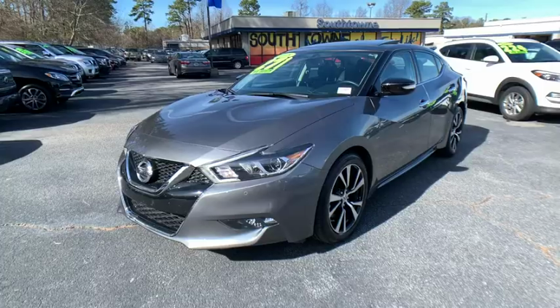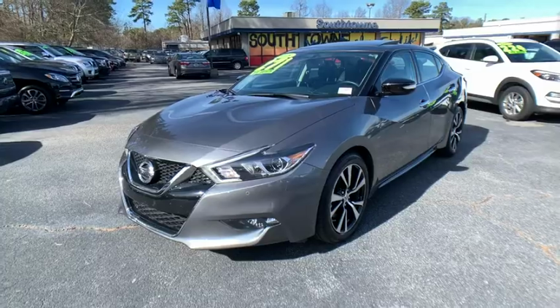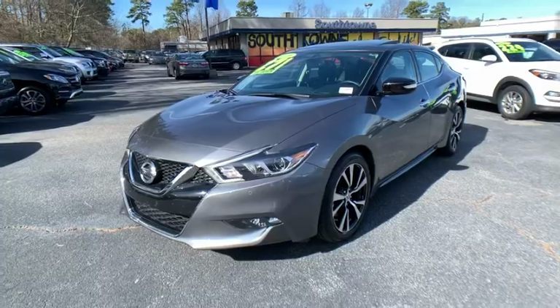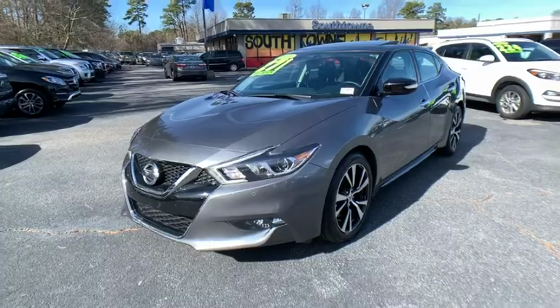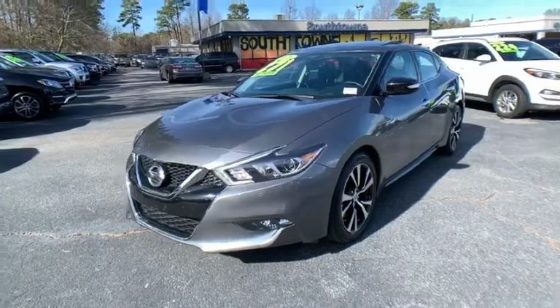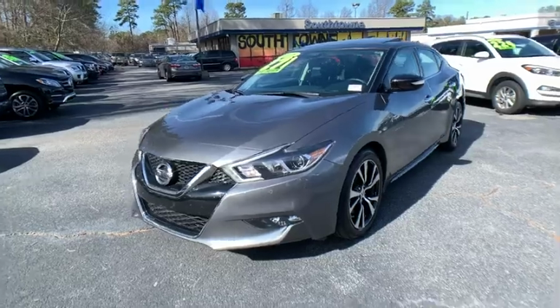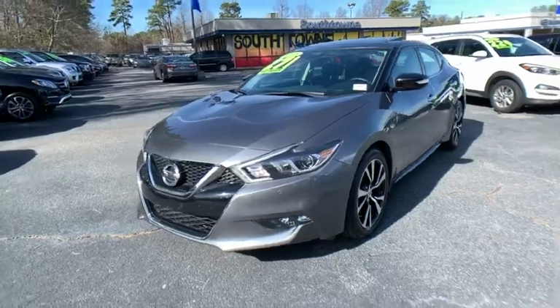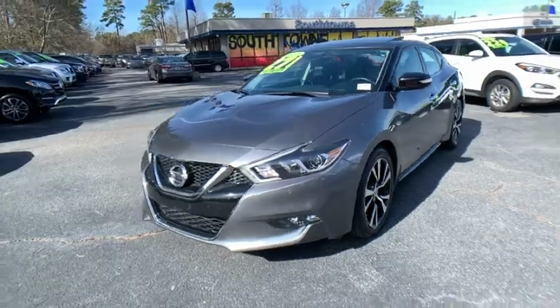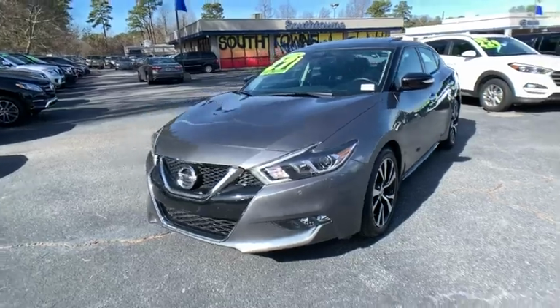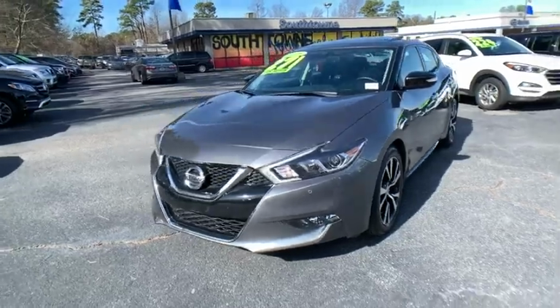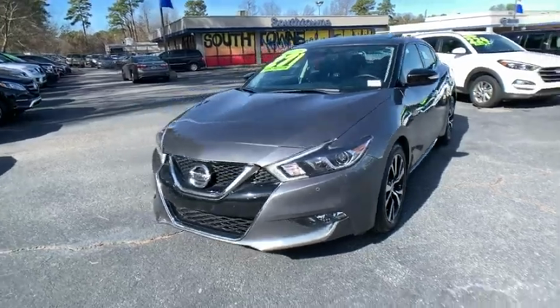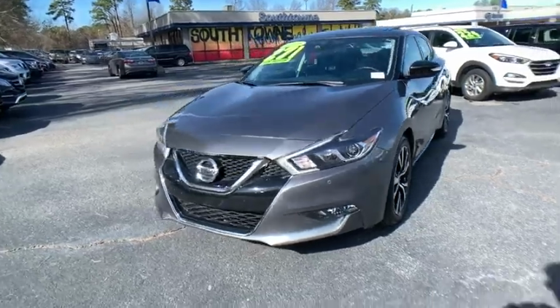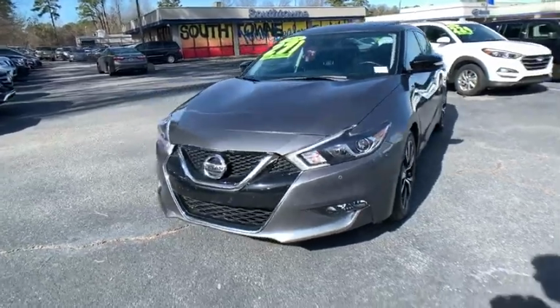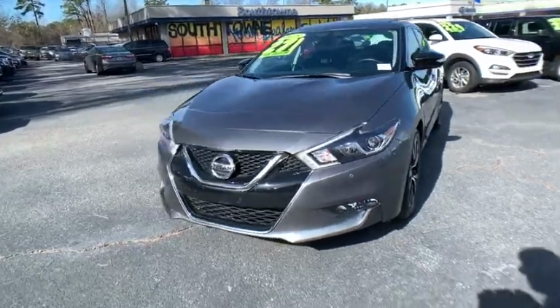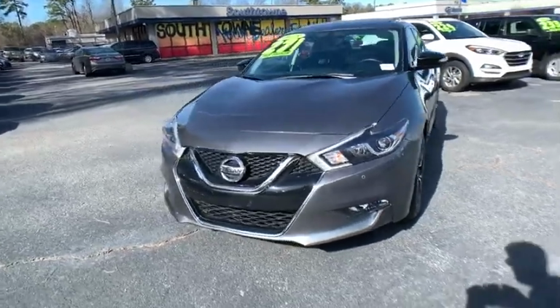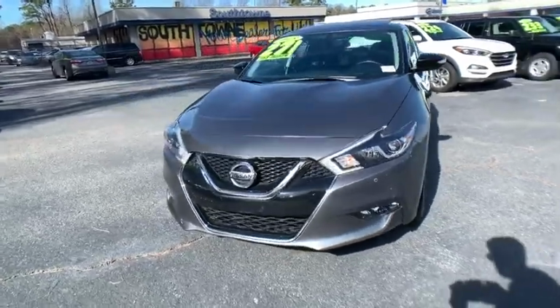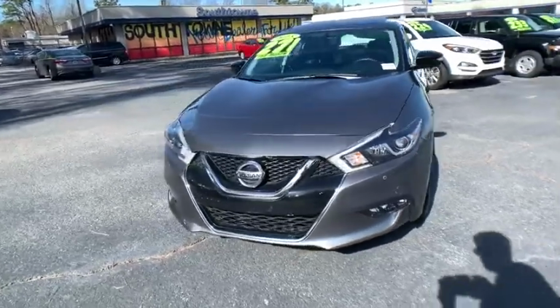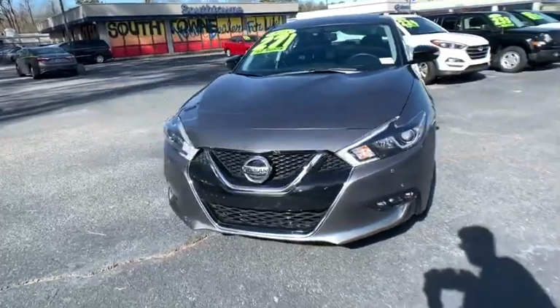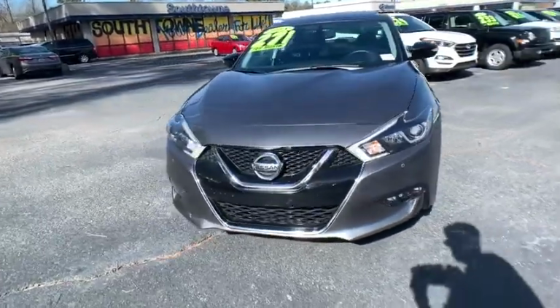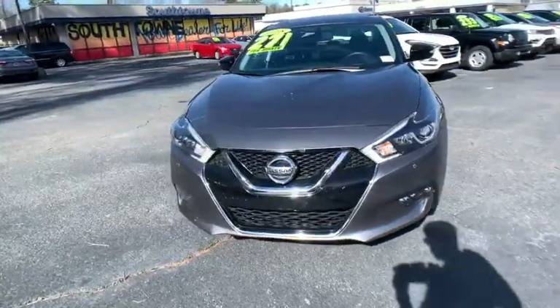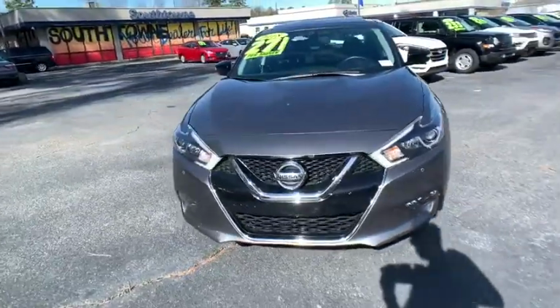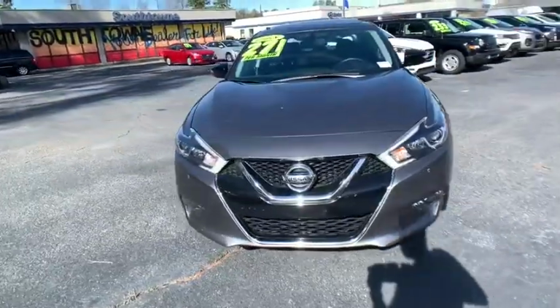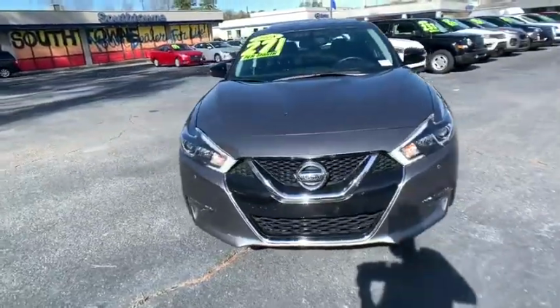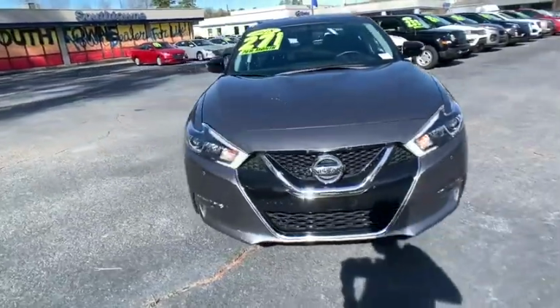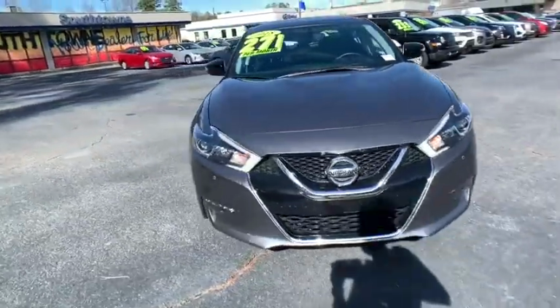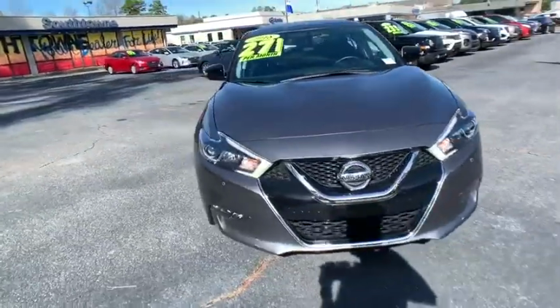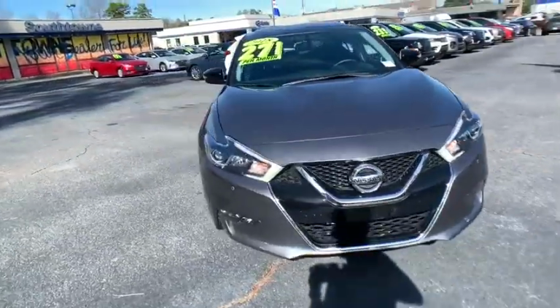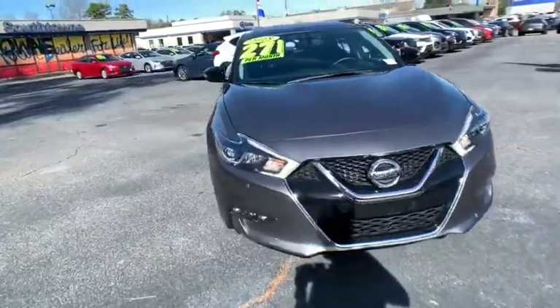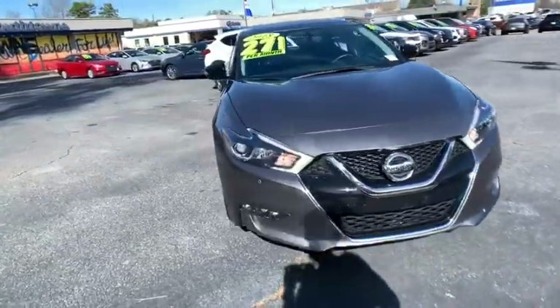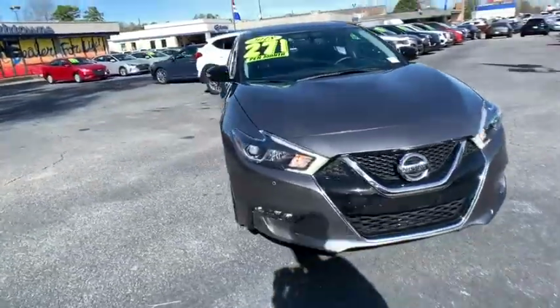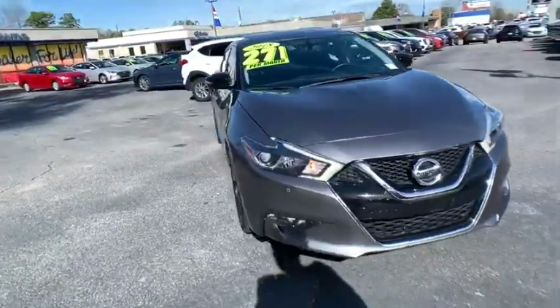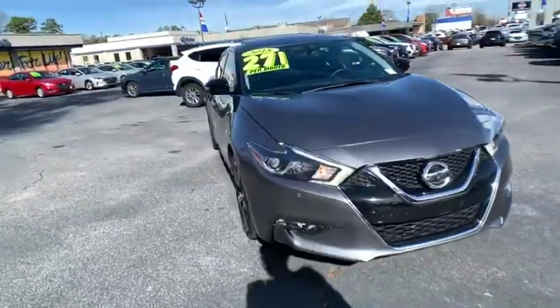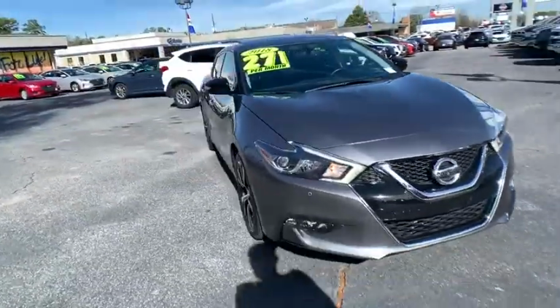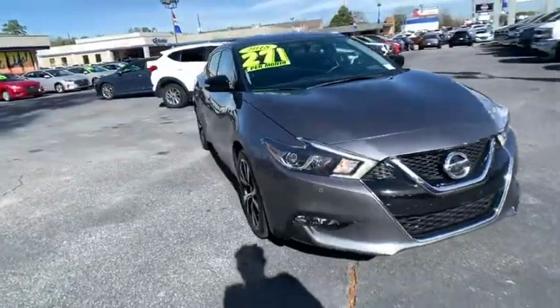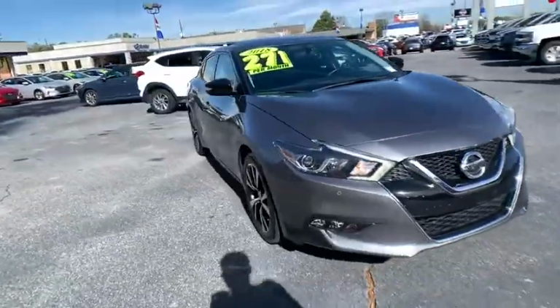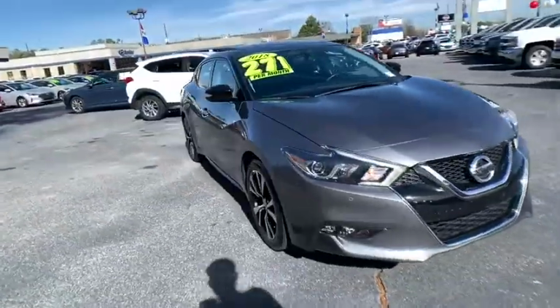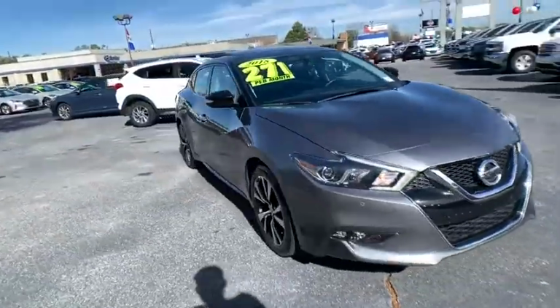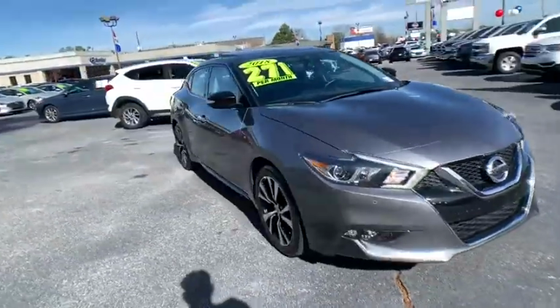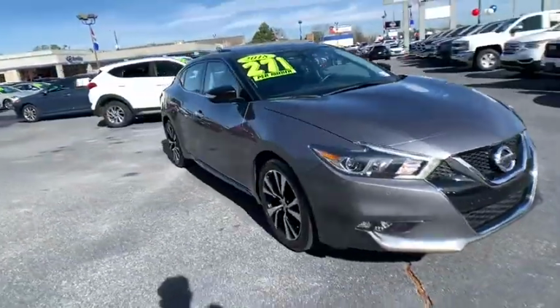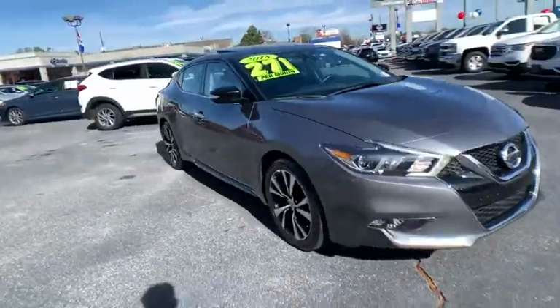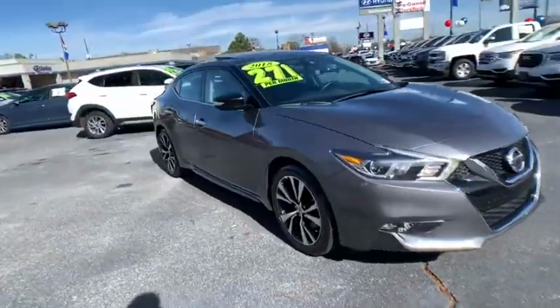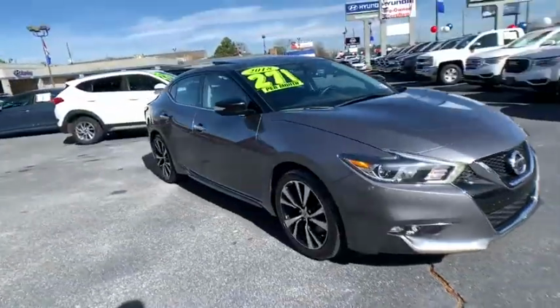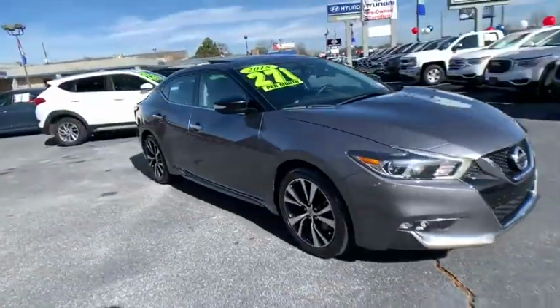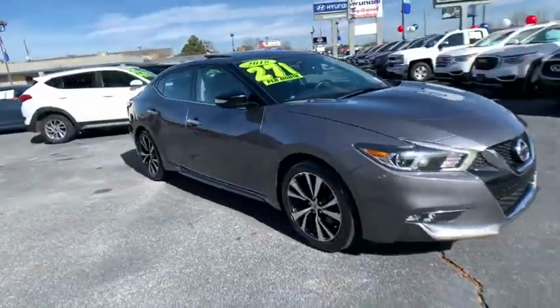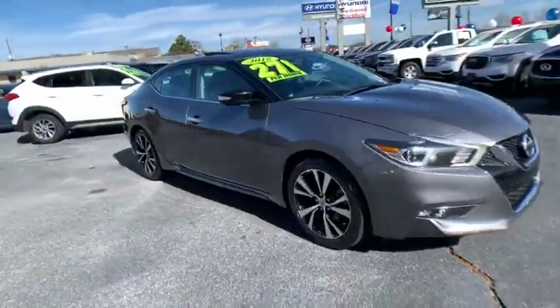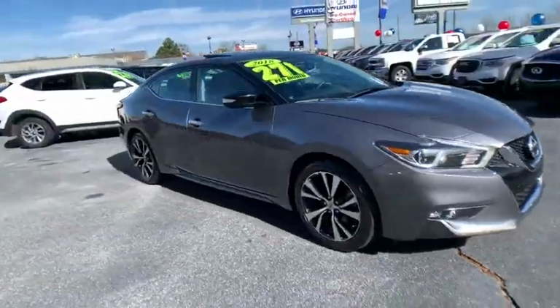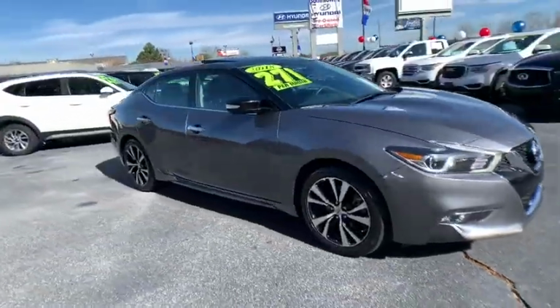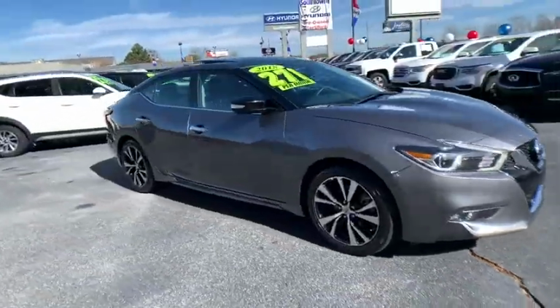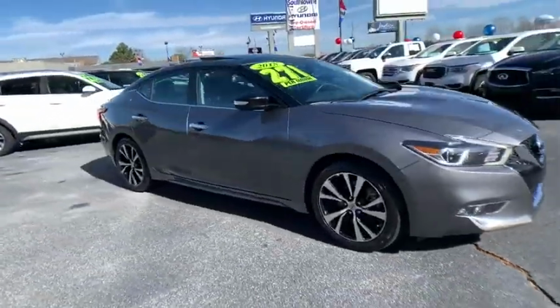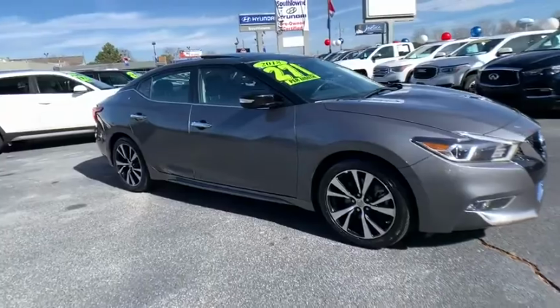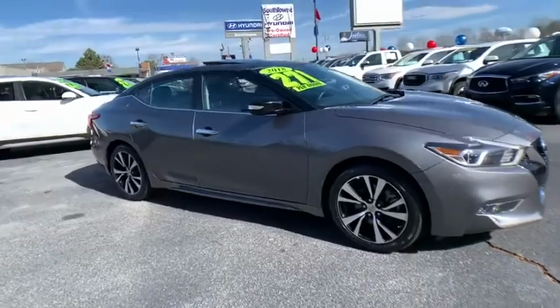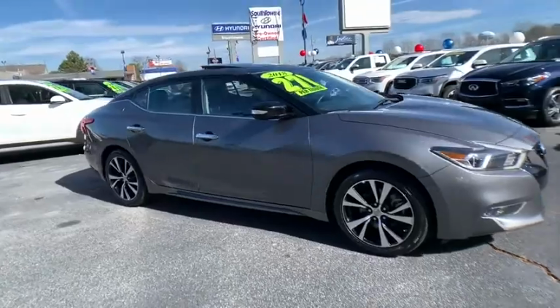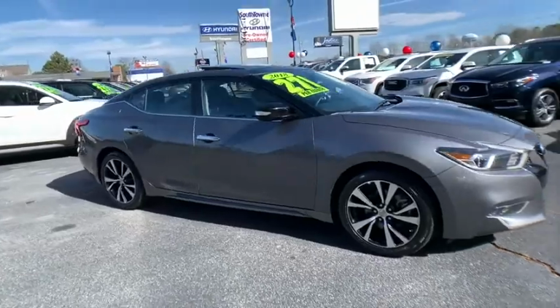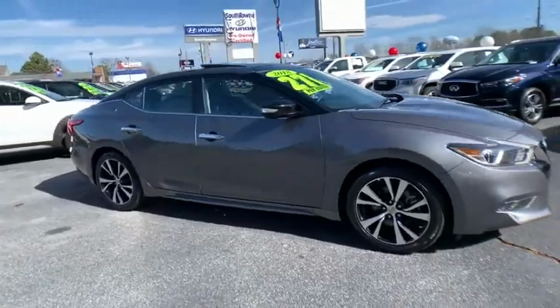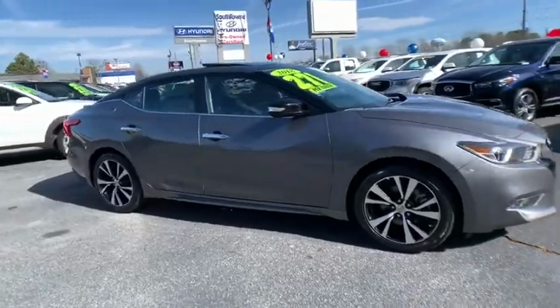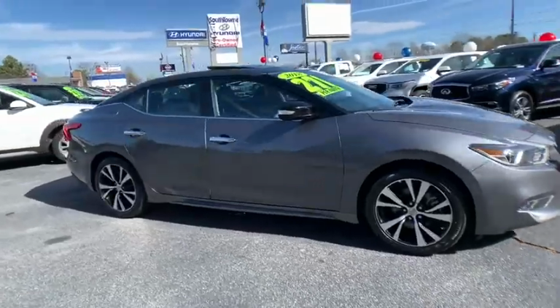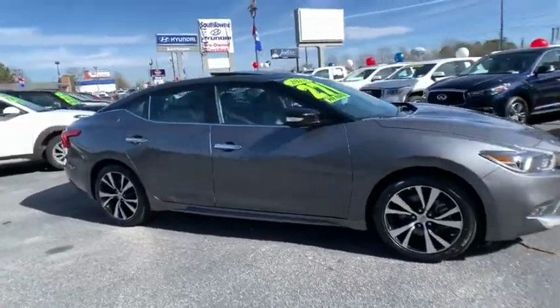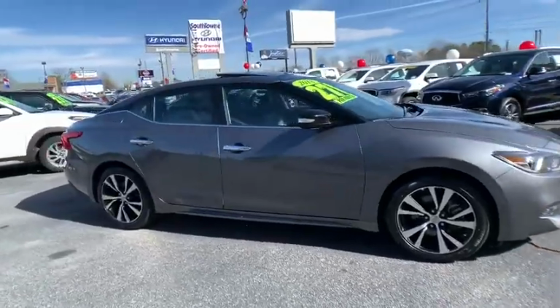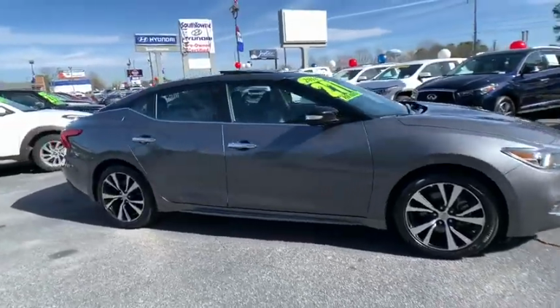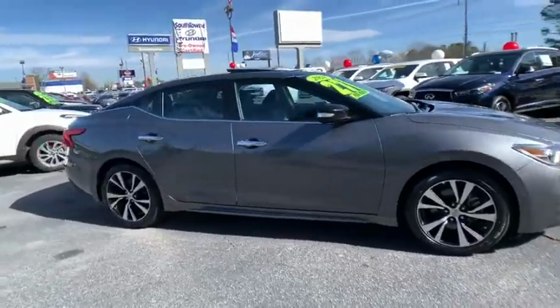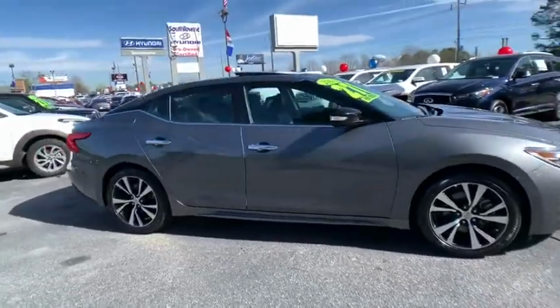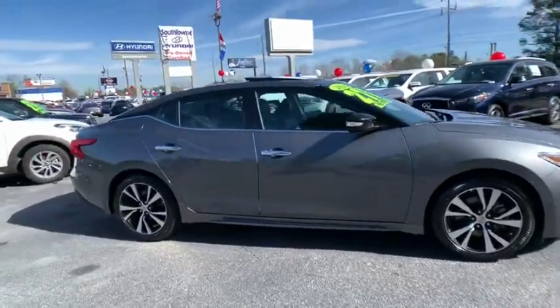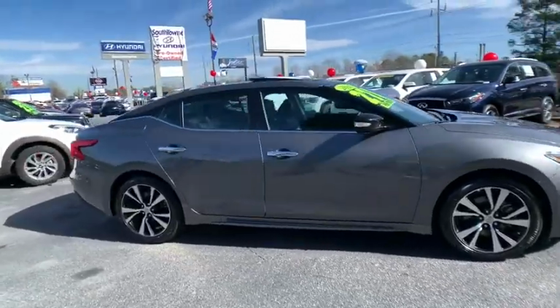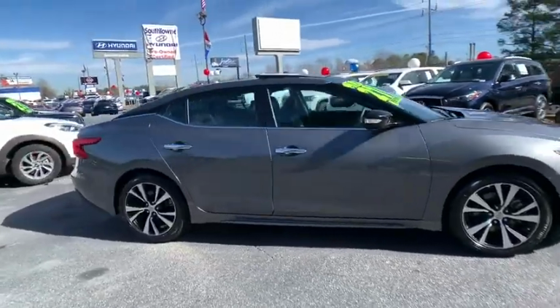We are pleased to show you the 2018 Nissan Maxima. Maxima offers elegance with an edge.